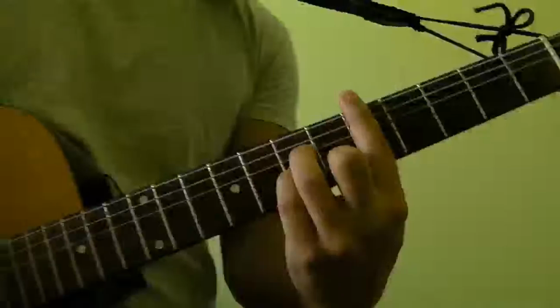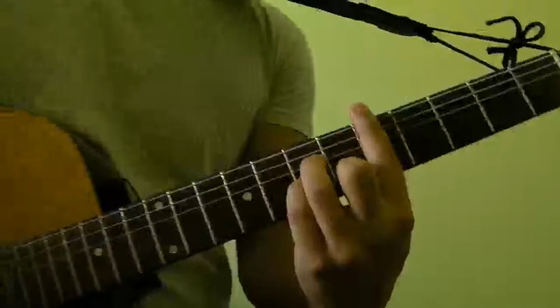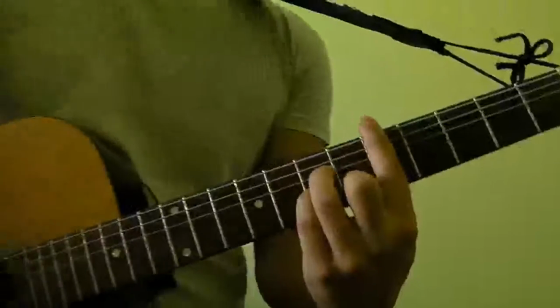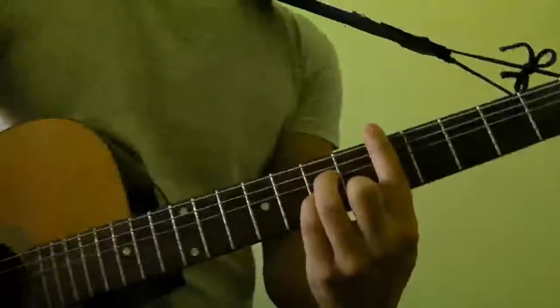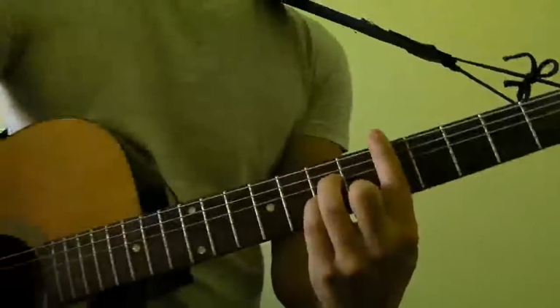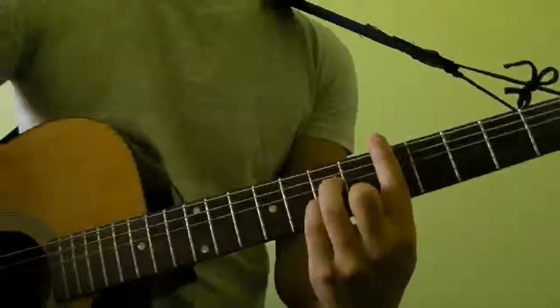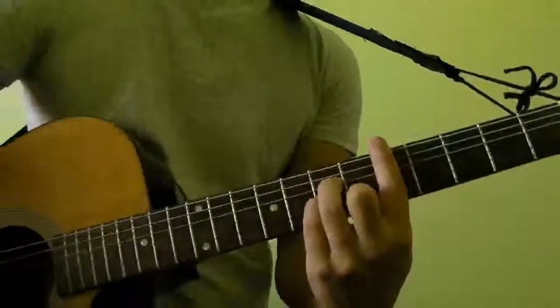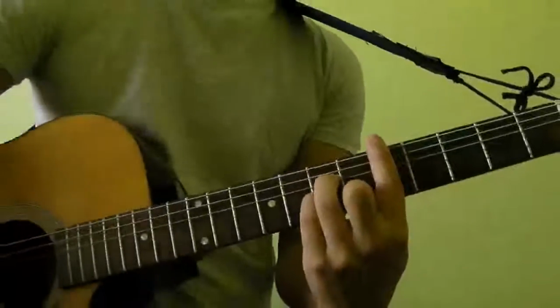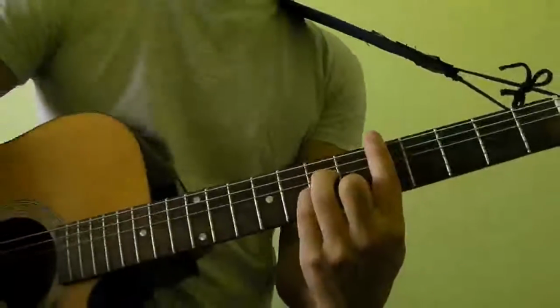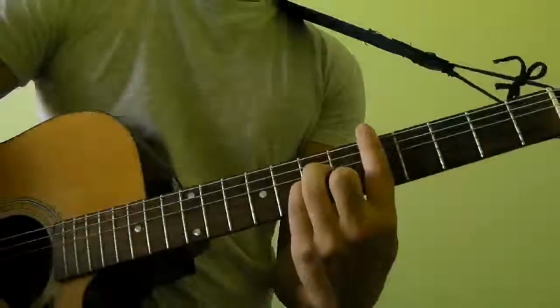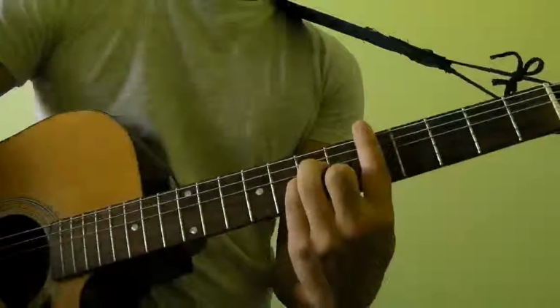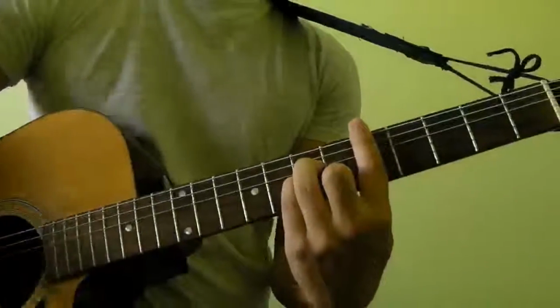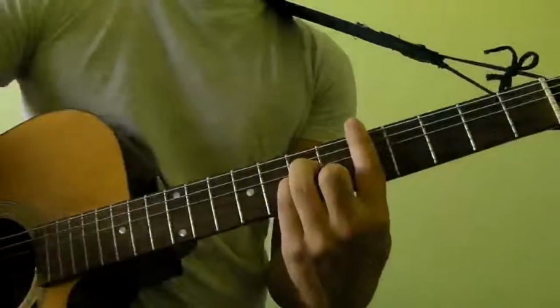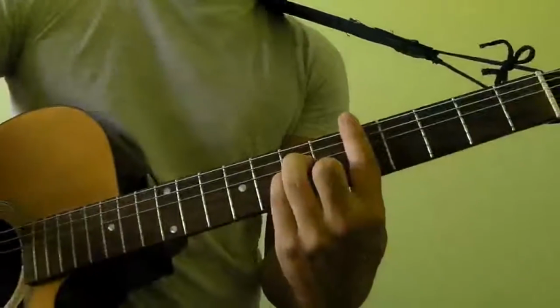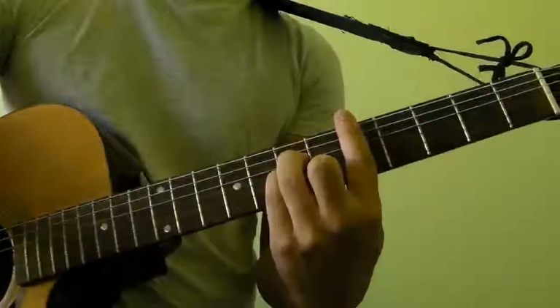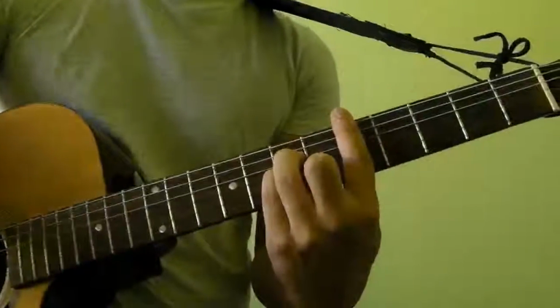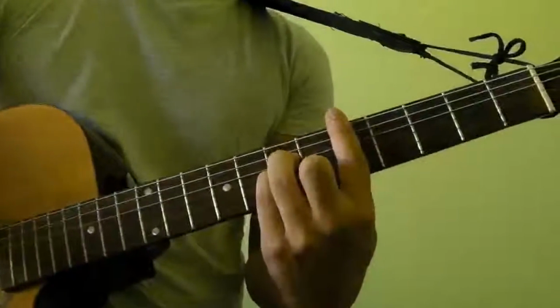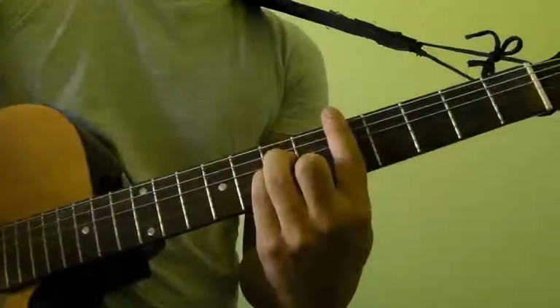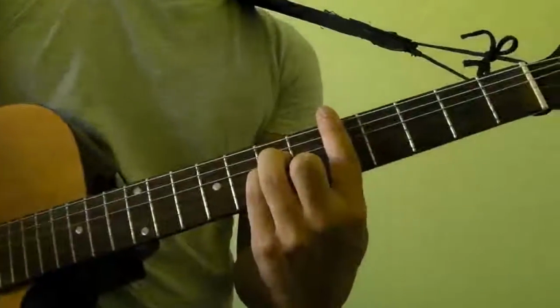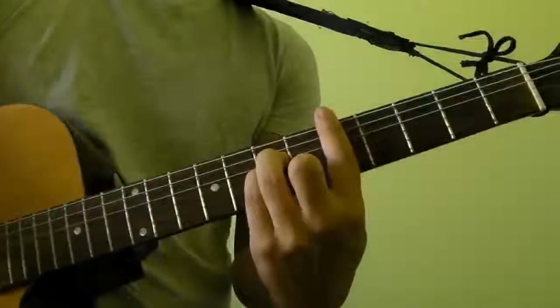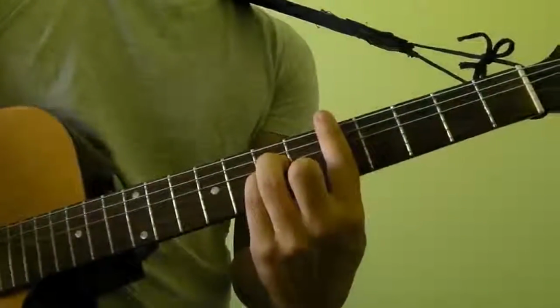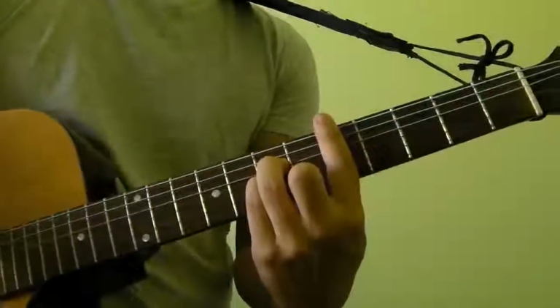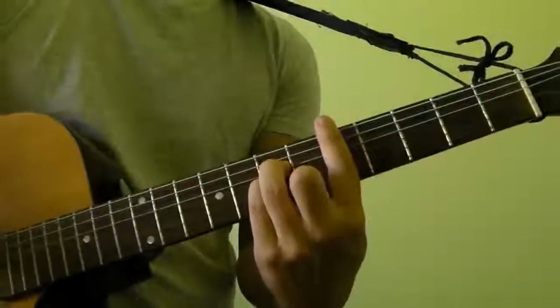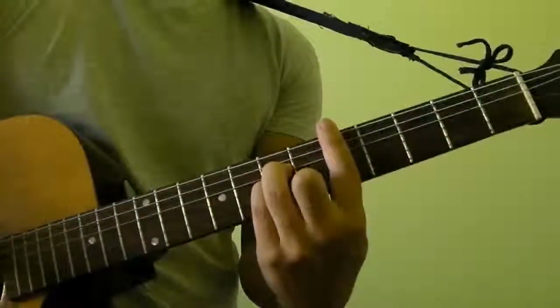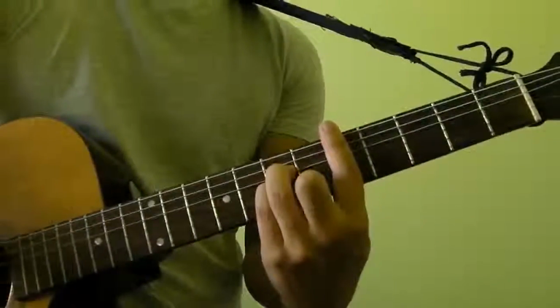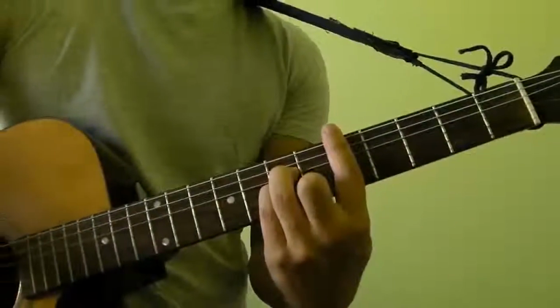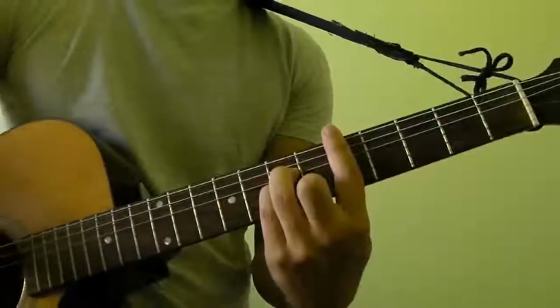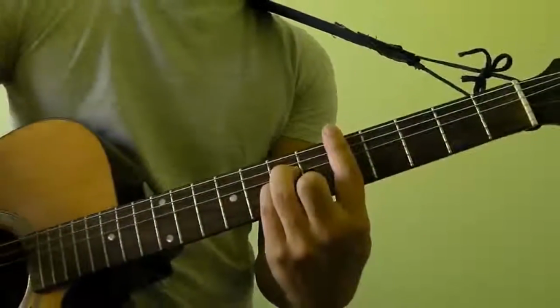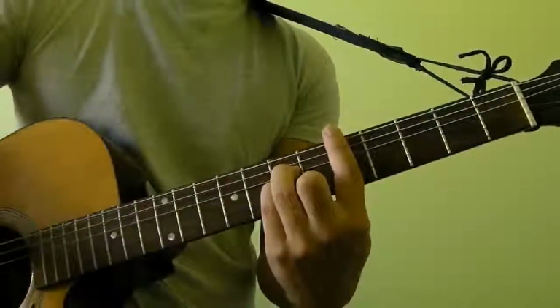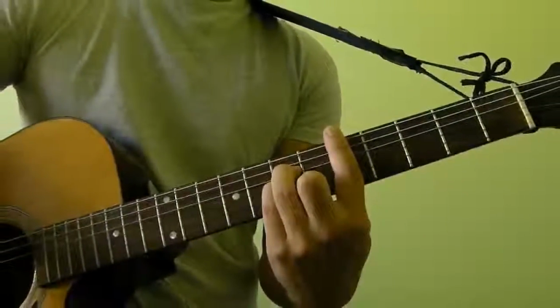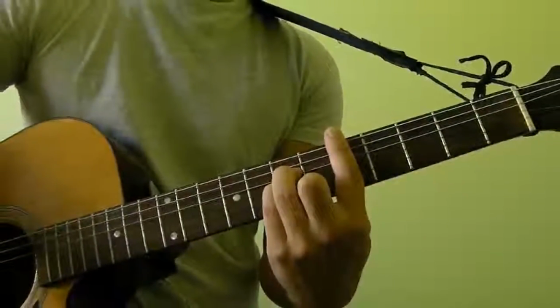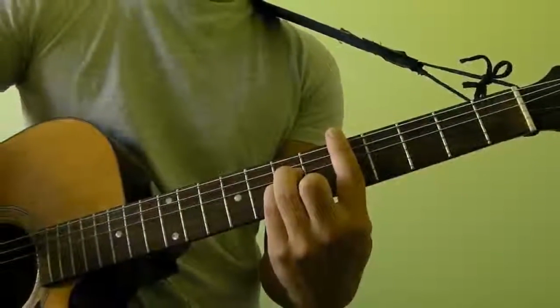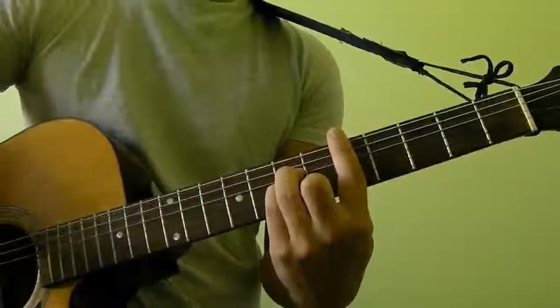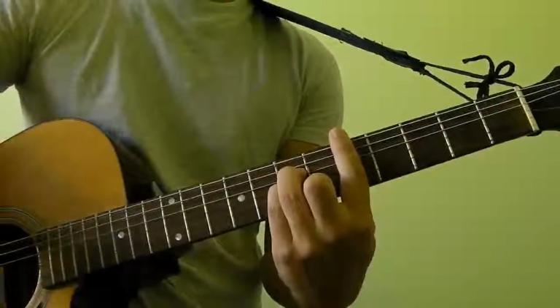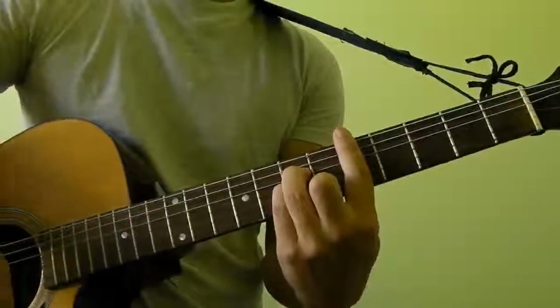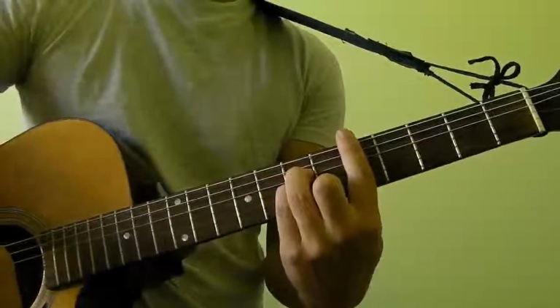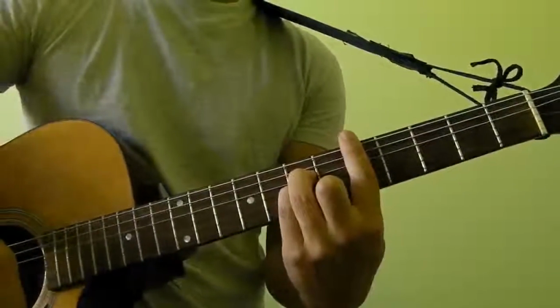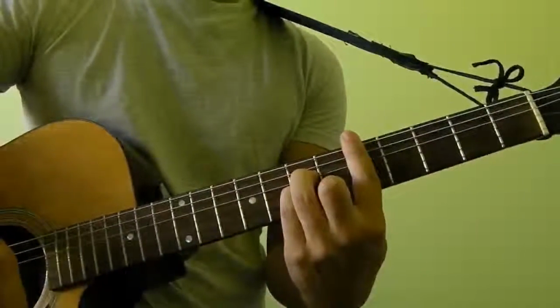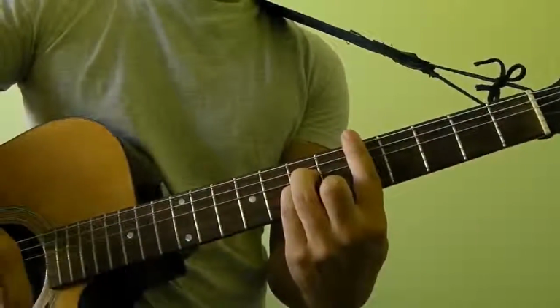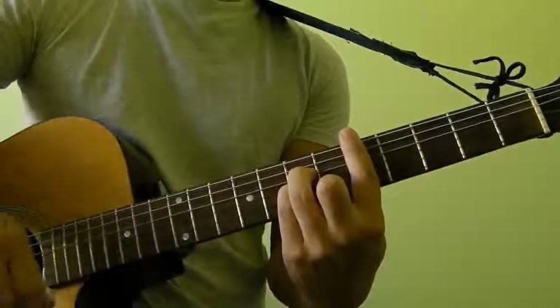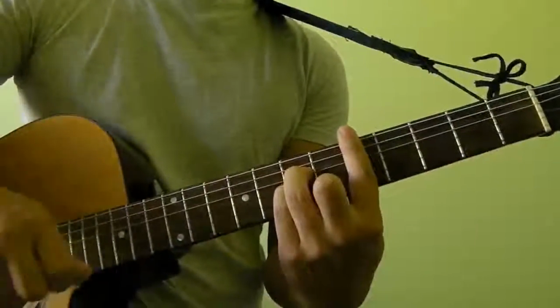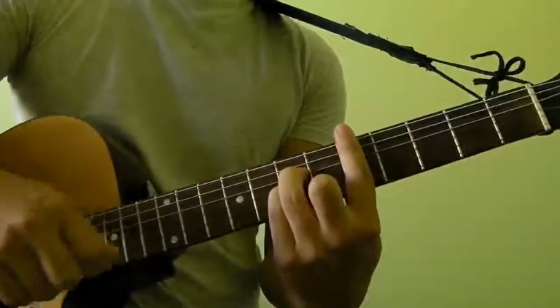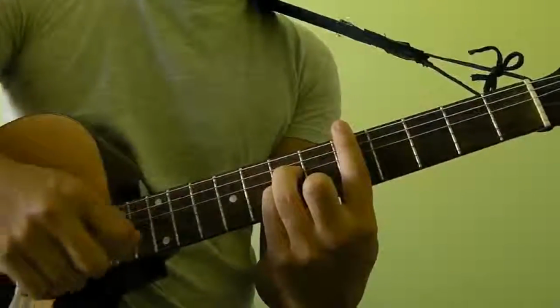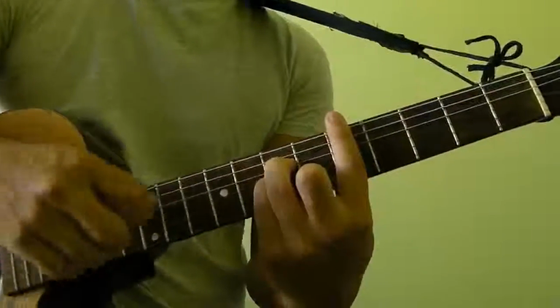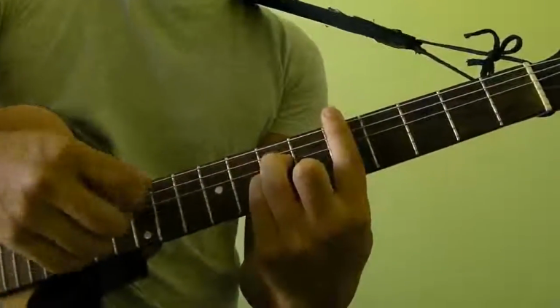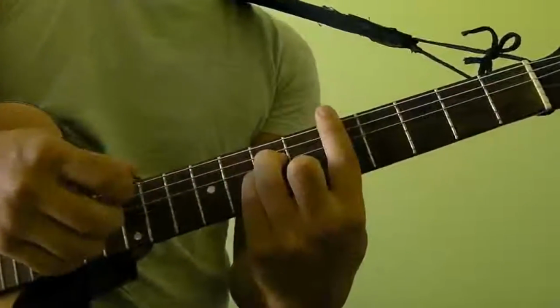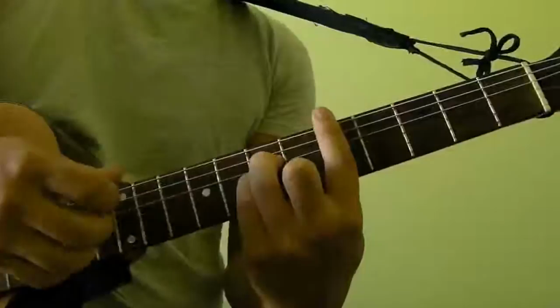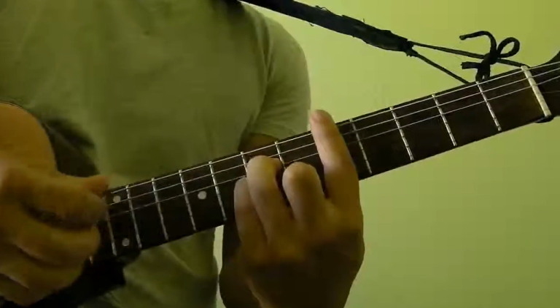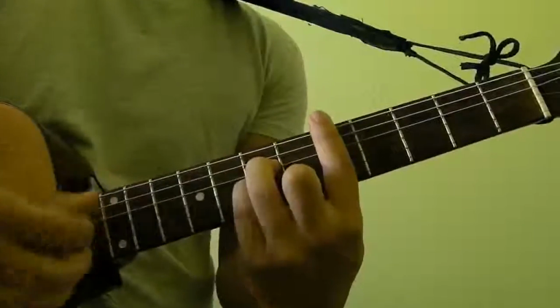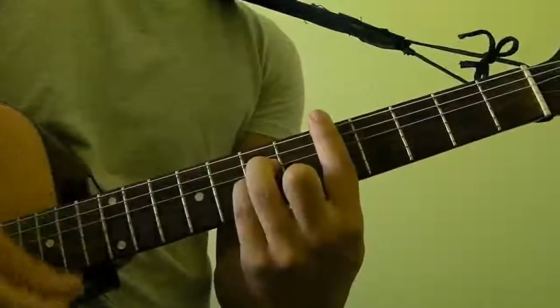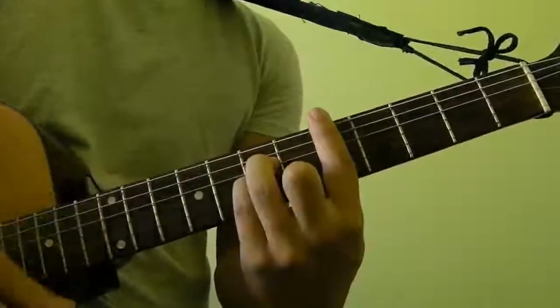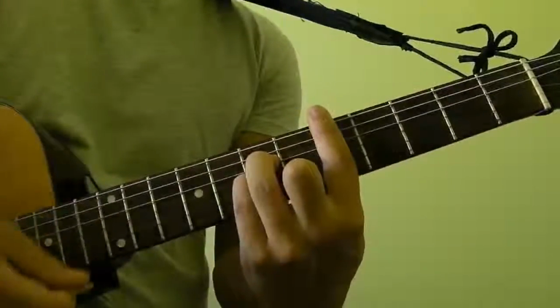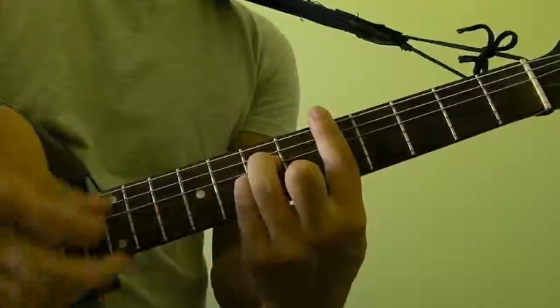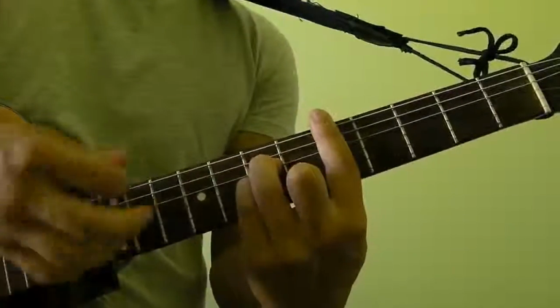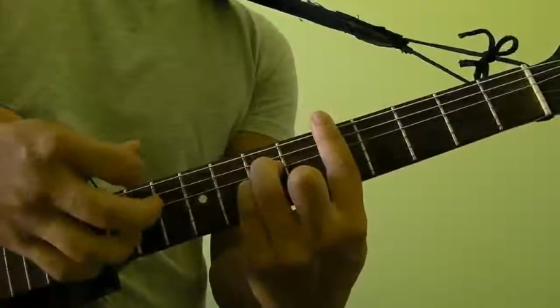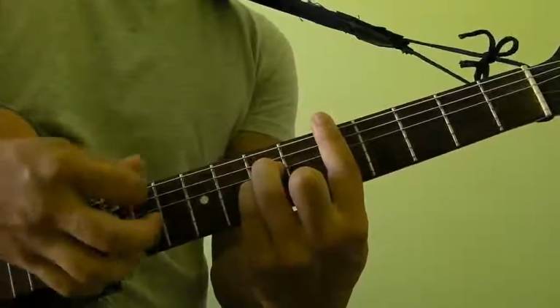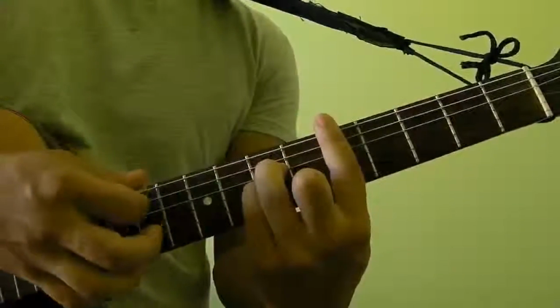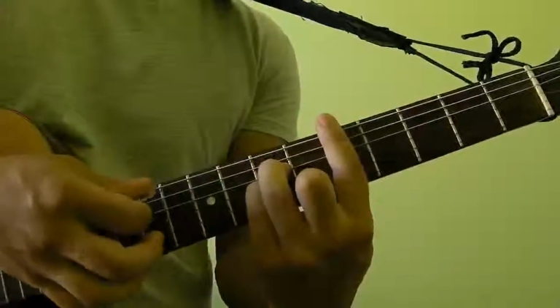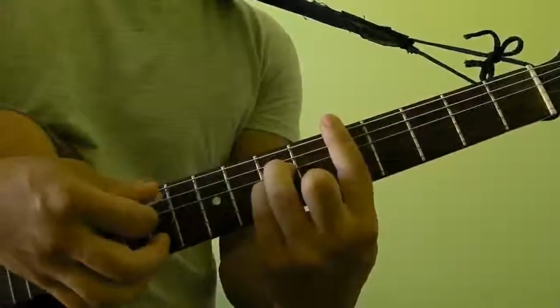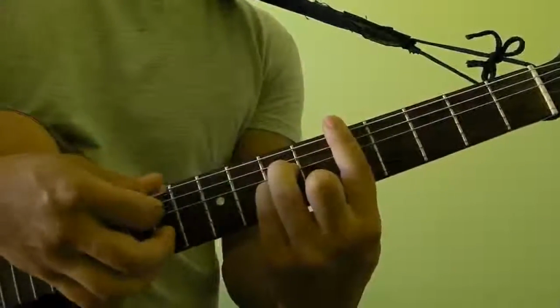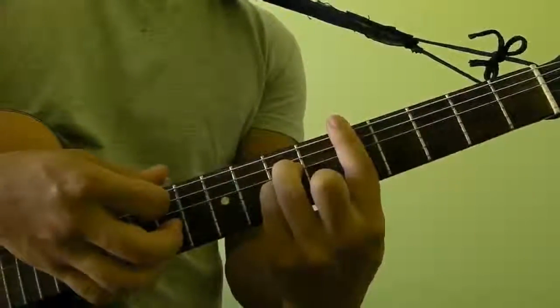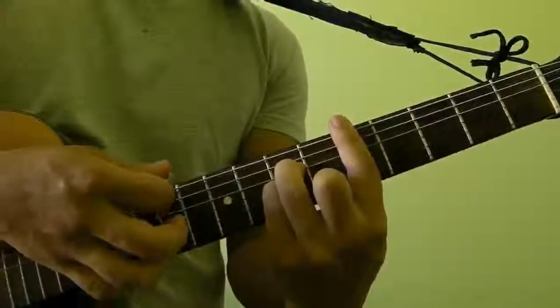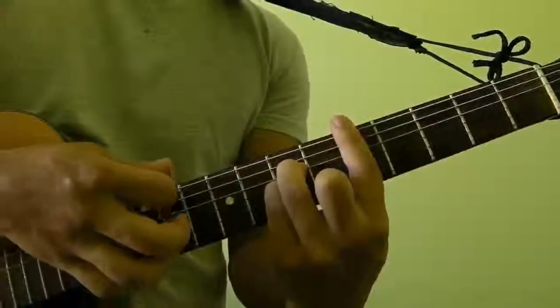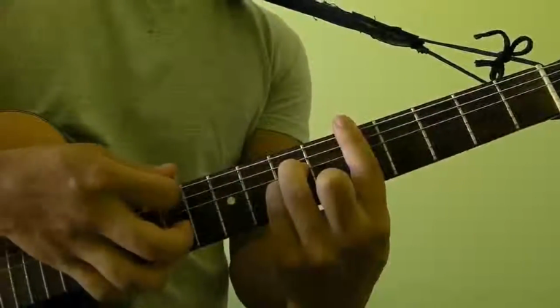Hi guys, in this video I'm going to show you how to play D minor as a bar chord. So D minor as a bar chord looks and sounds like this.